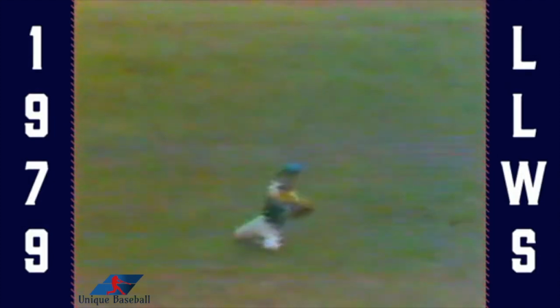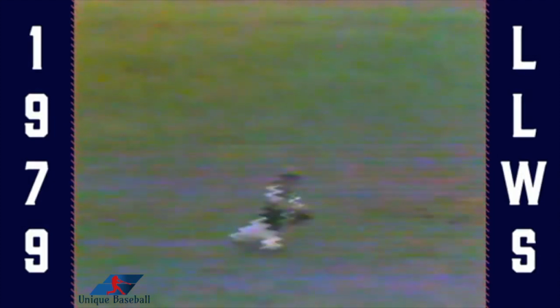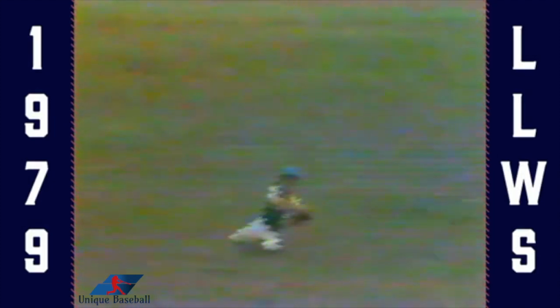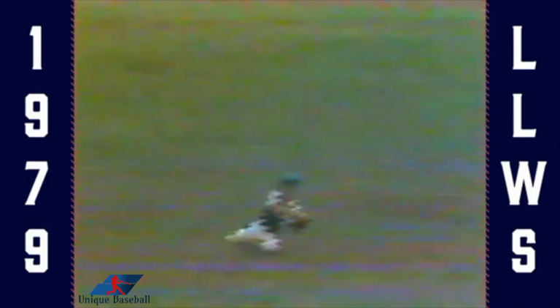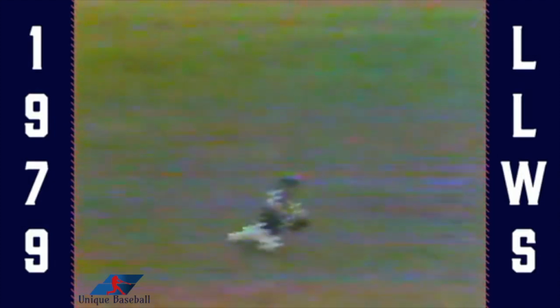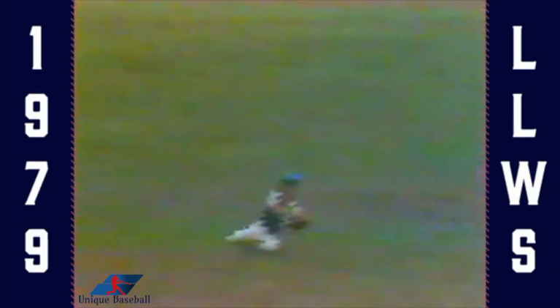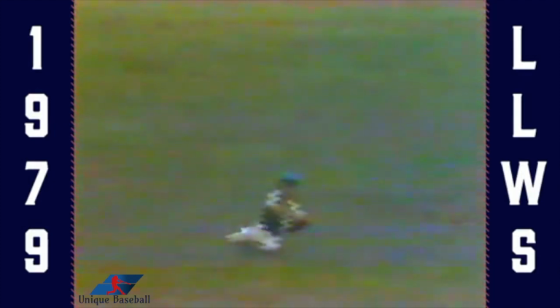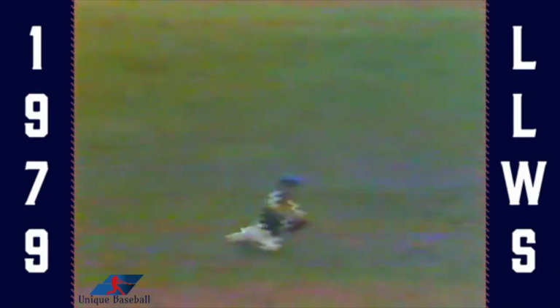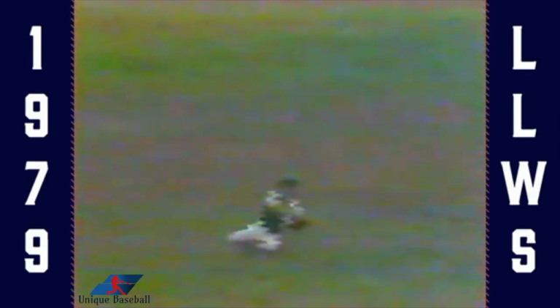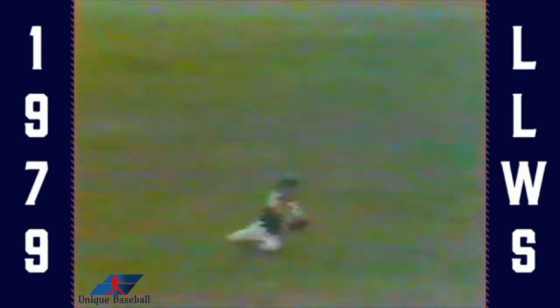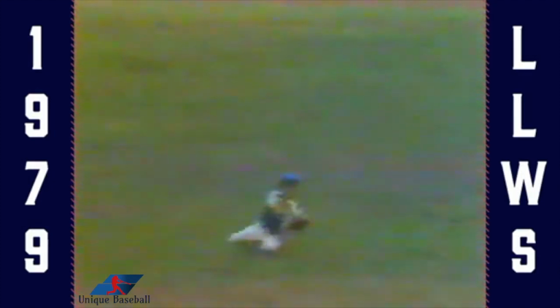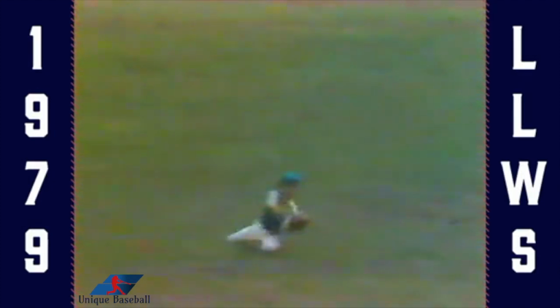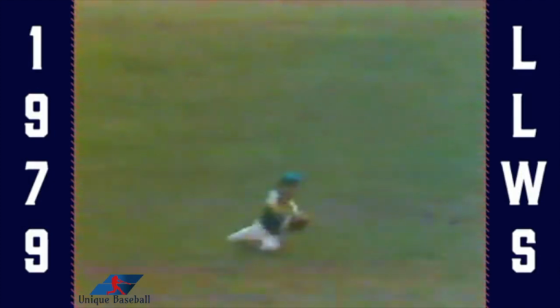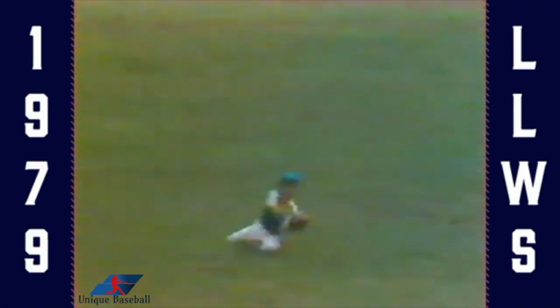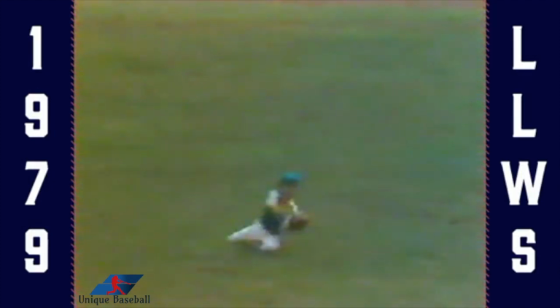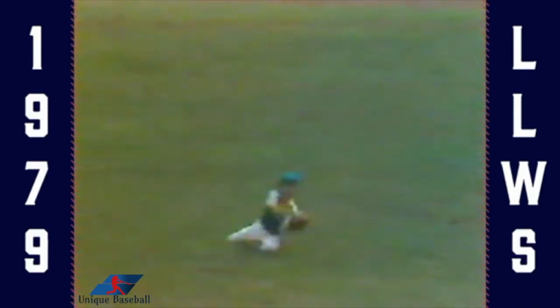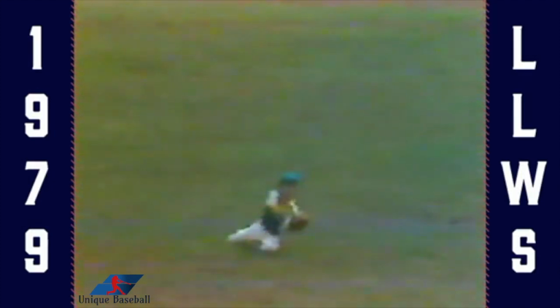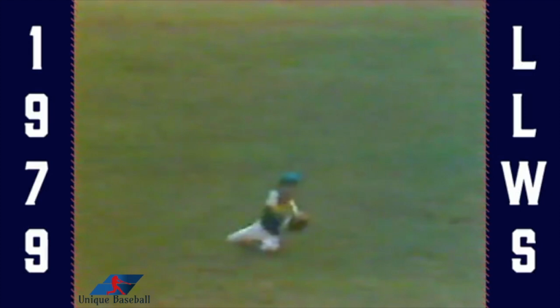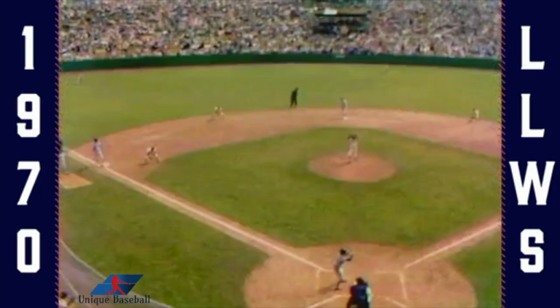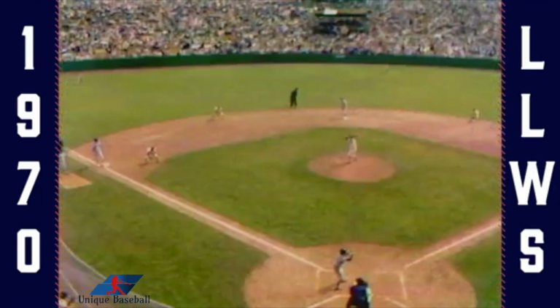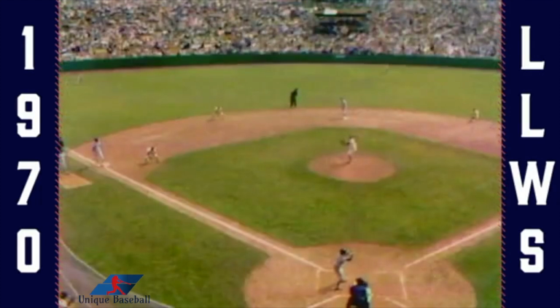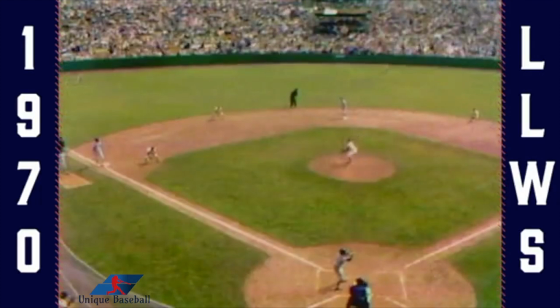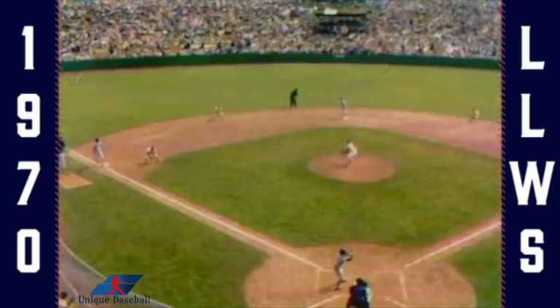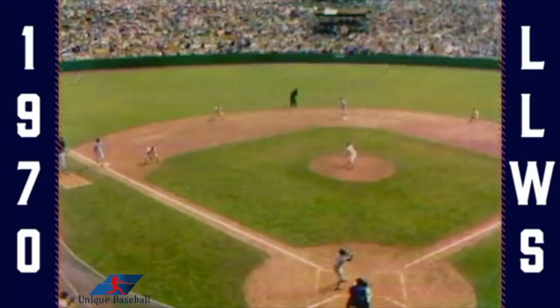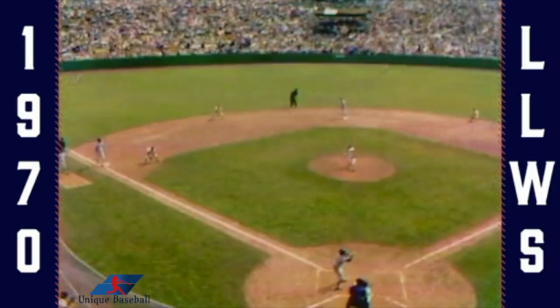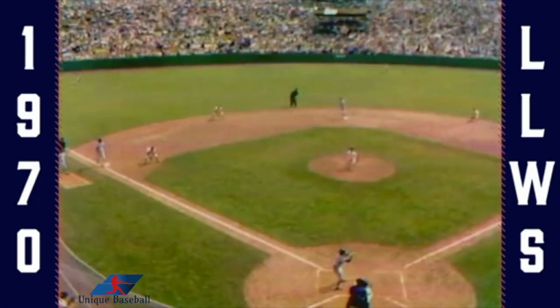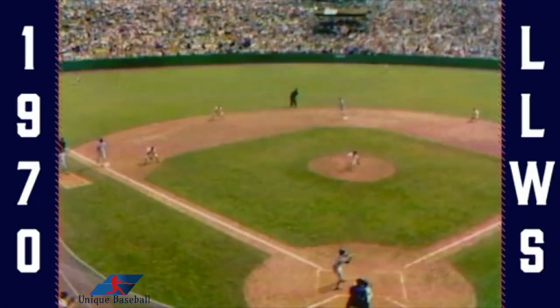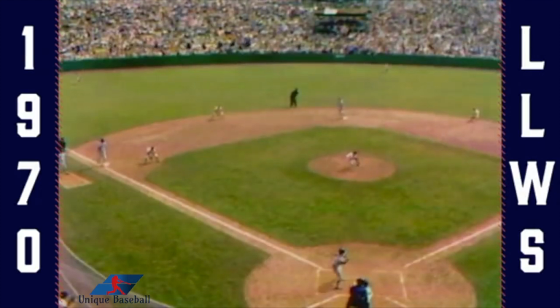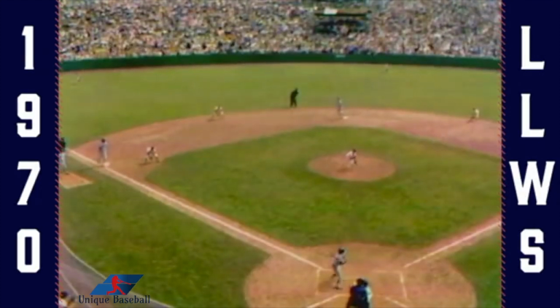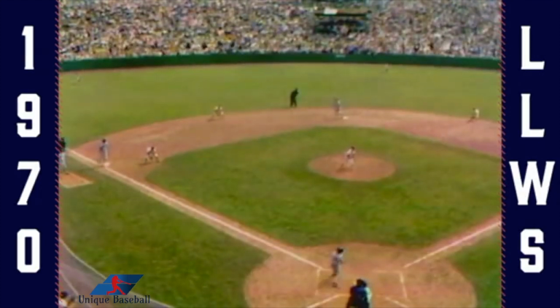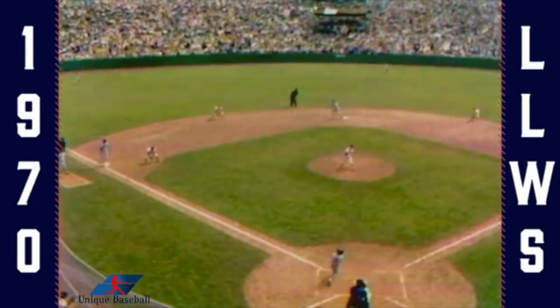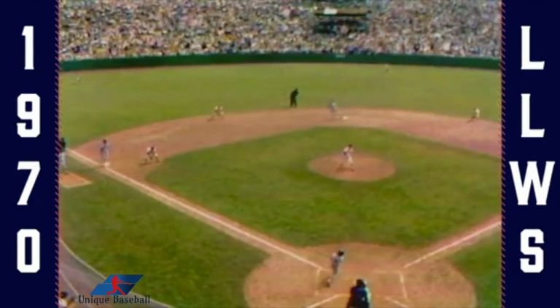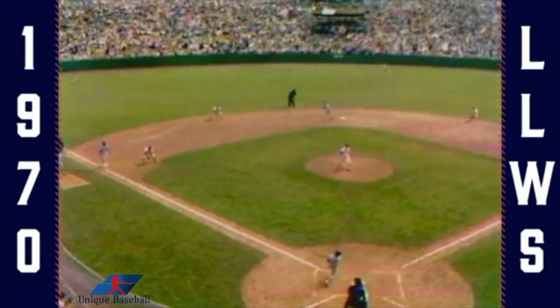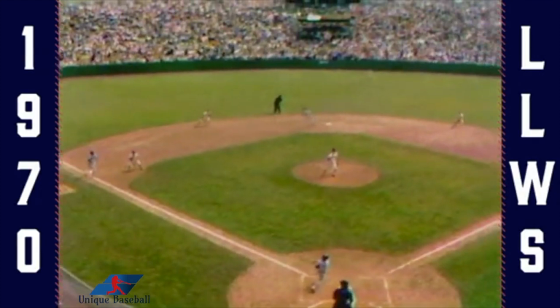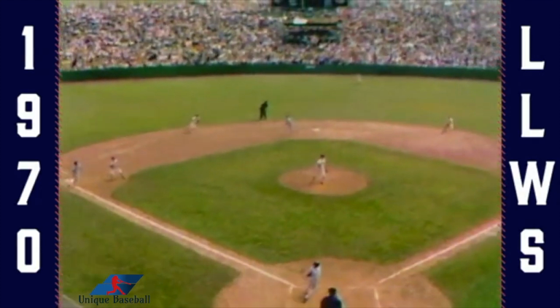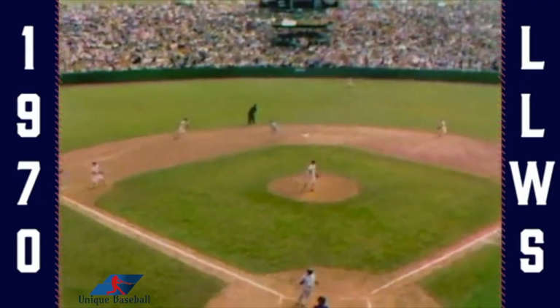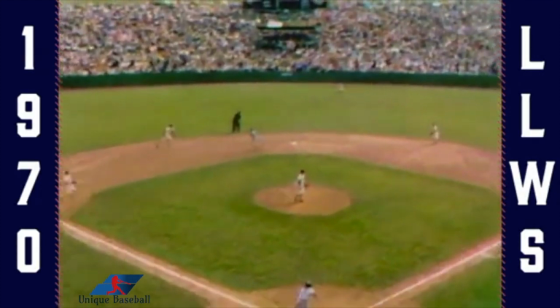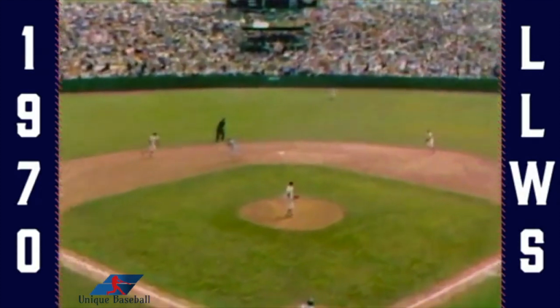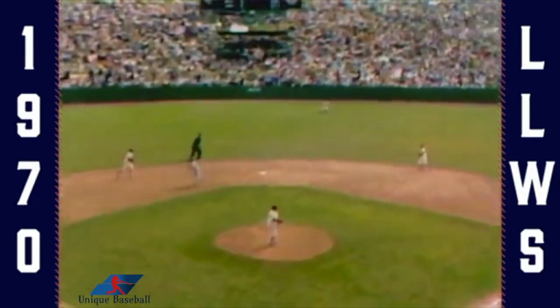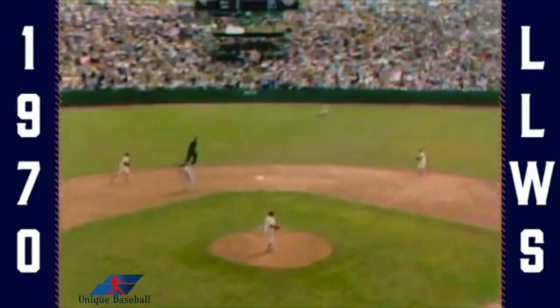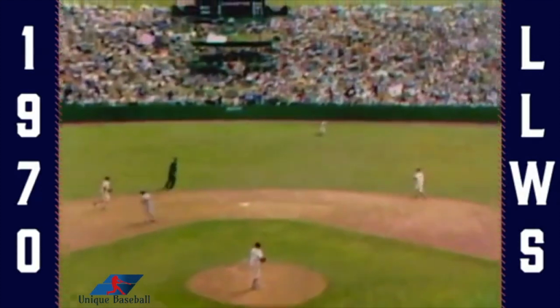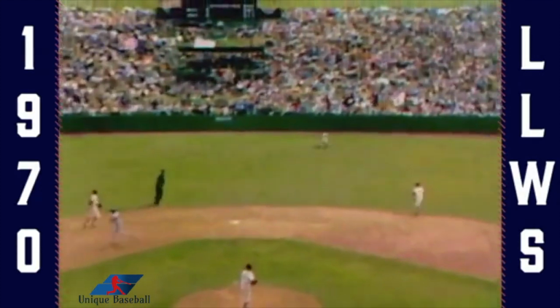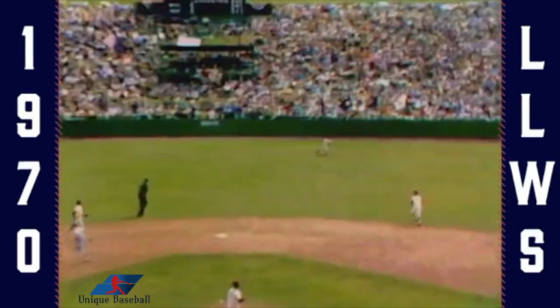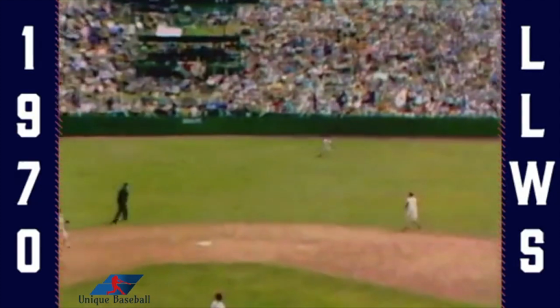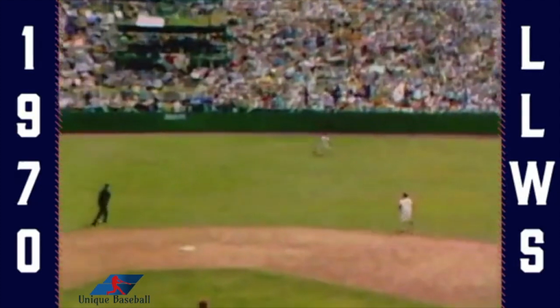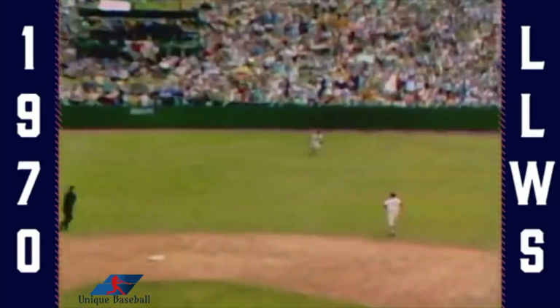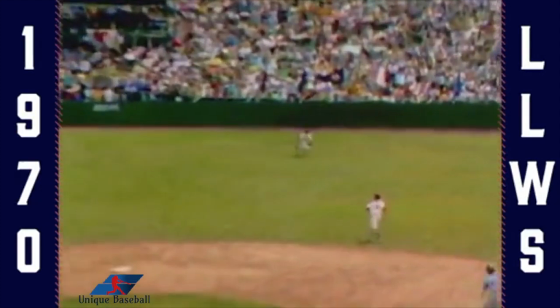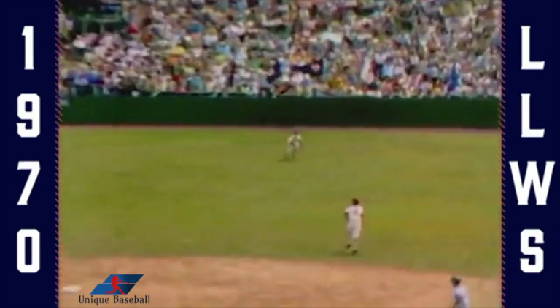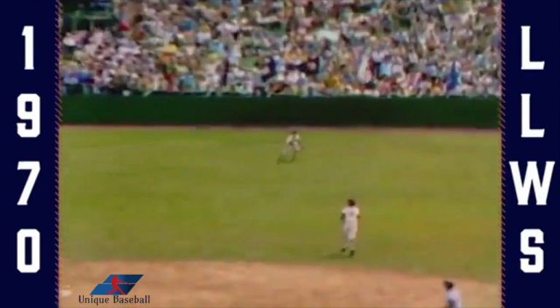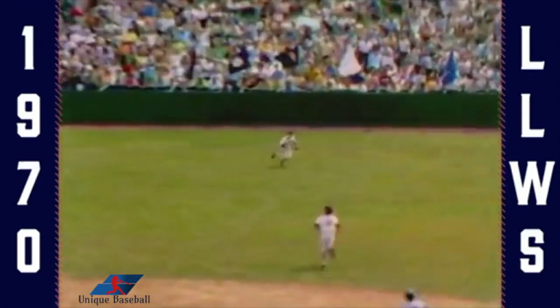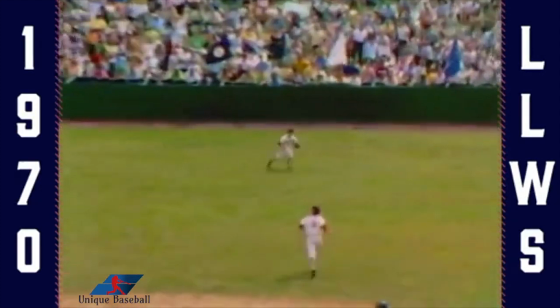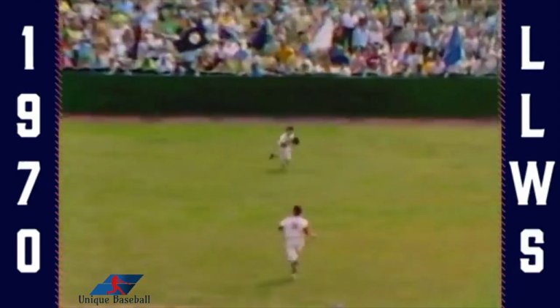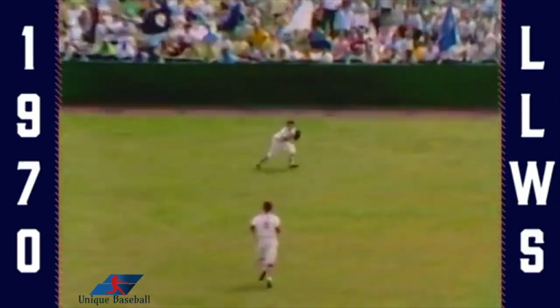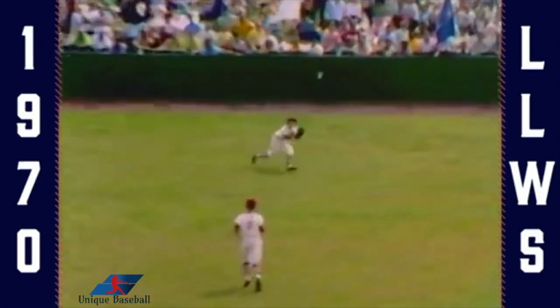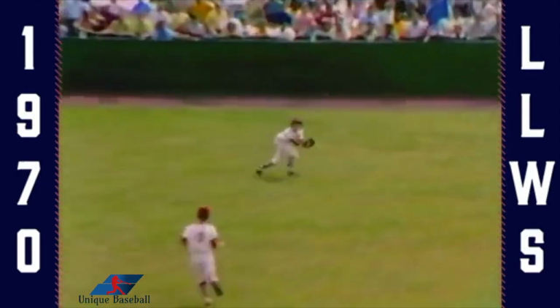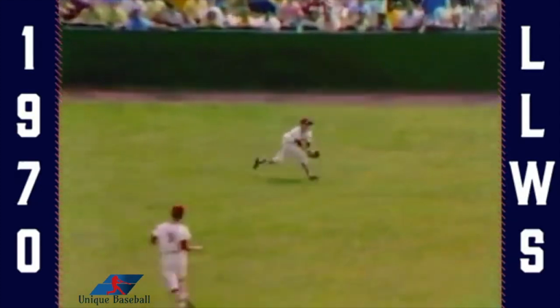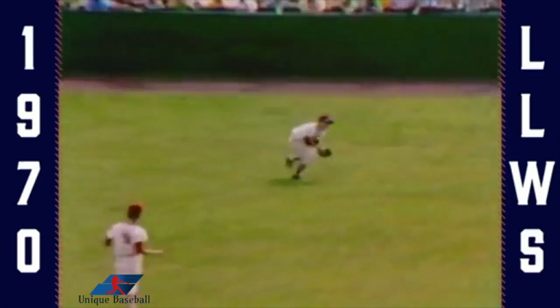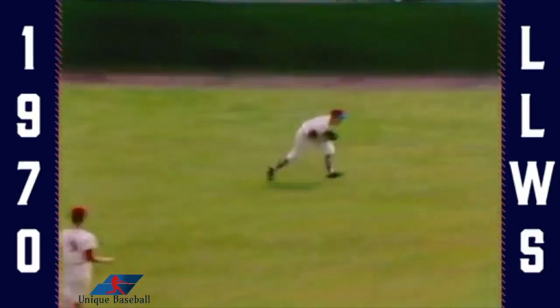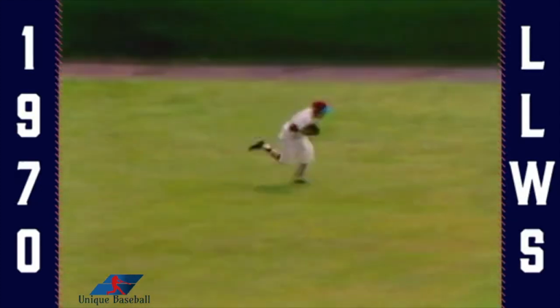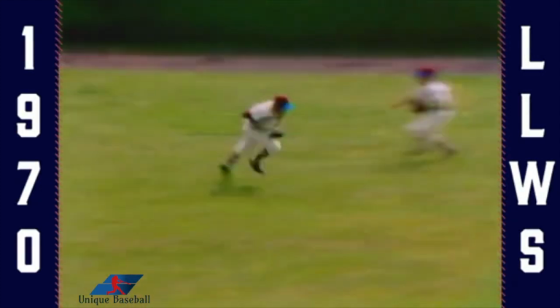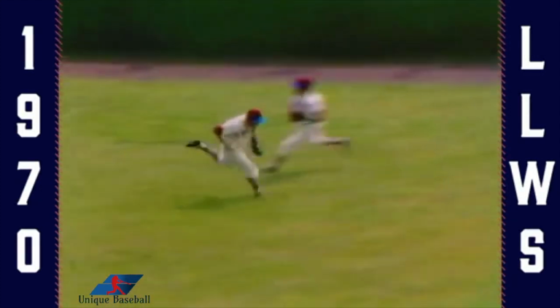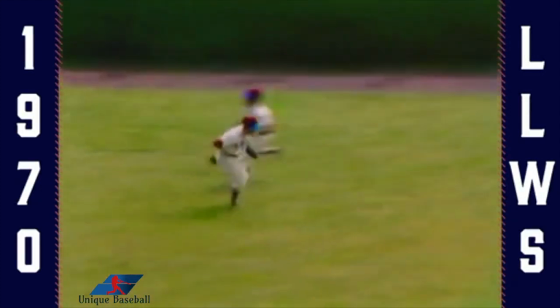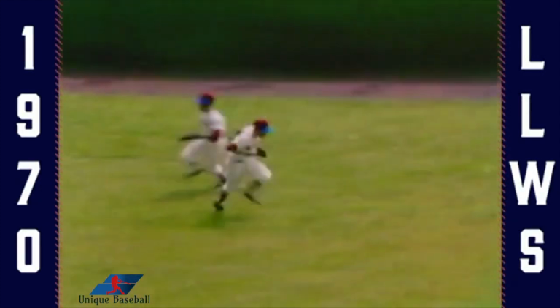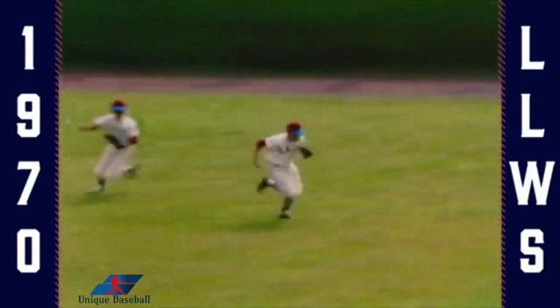Look at that — and he holds it. Two out. There's a fly ball that may drop in. Nope, the center fielder's got it.